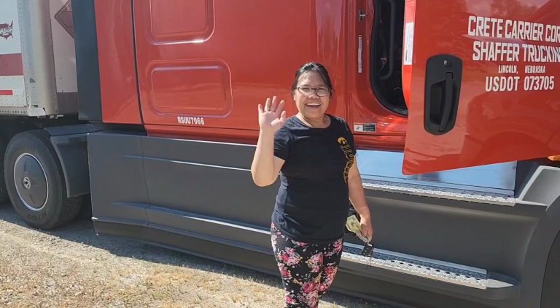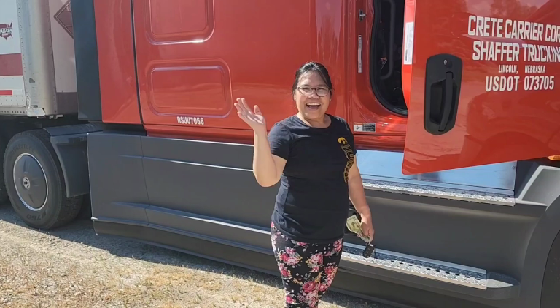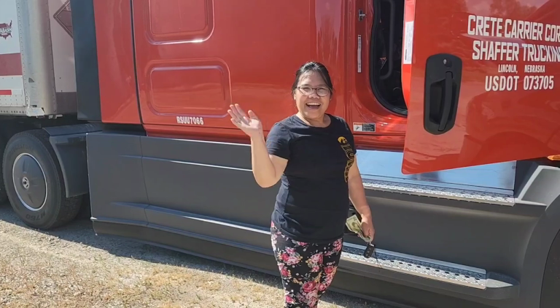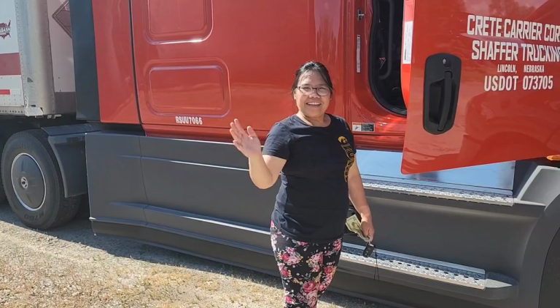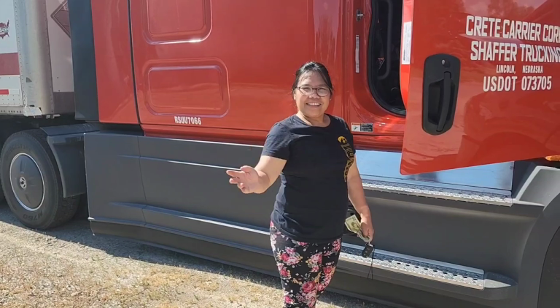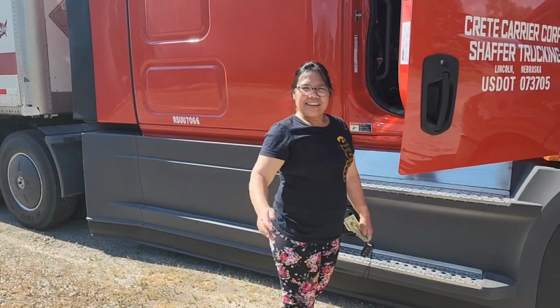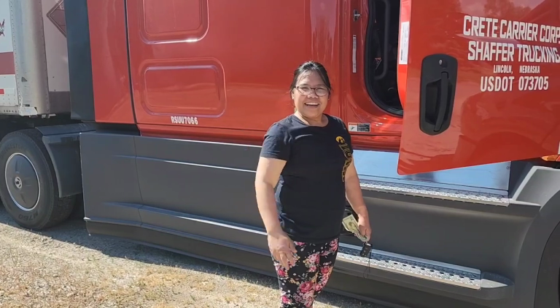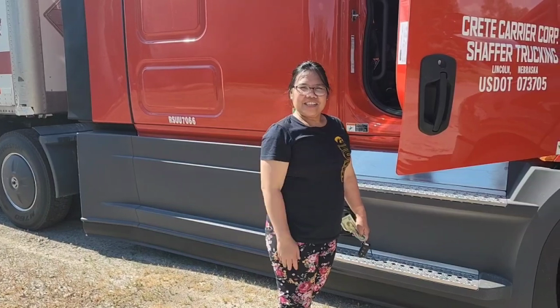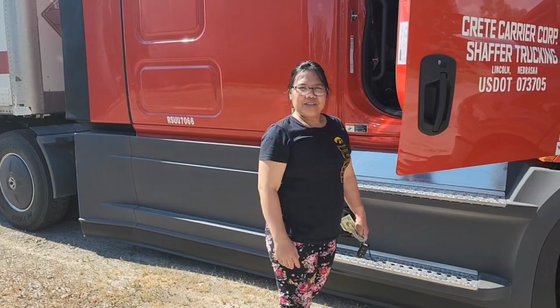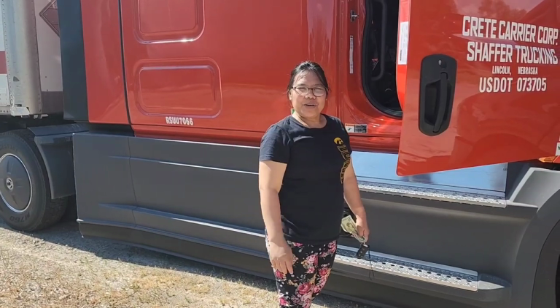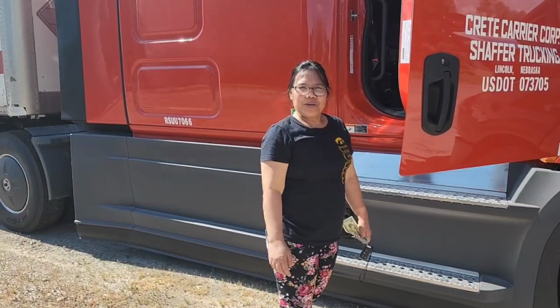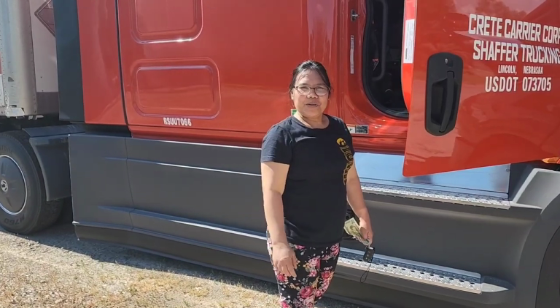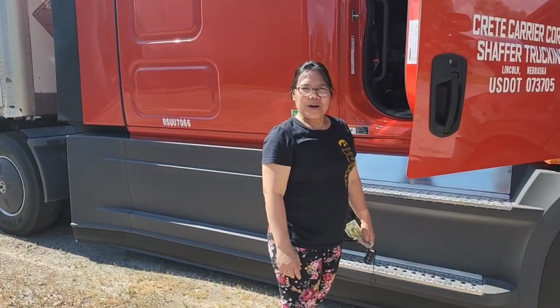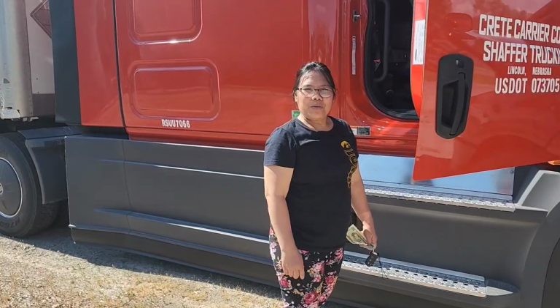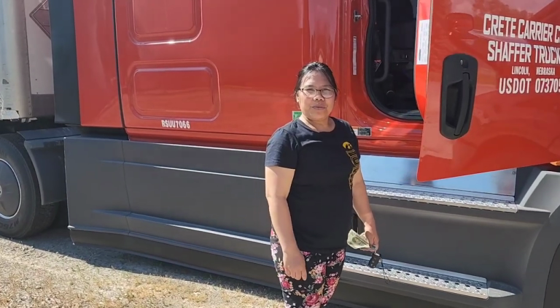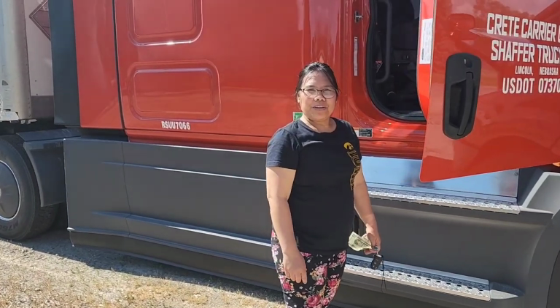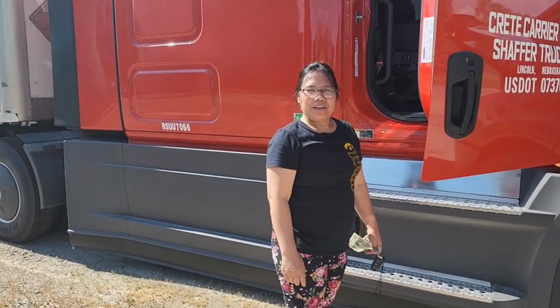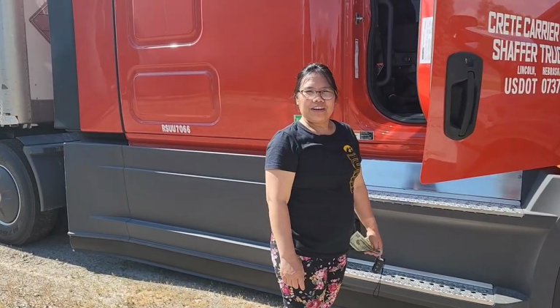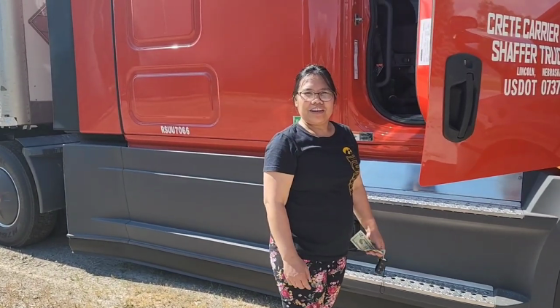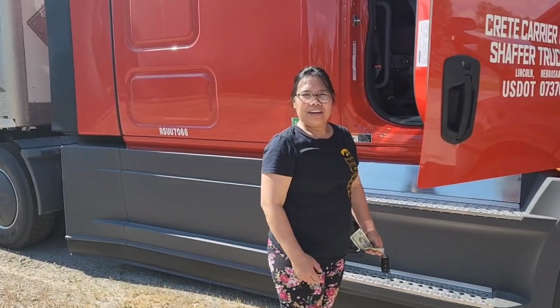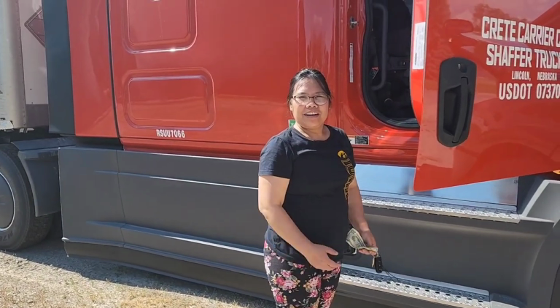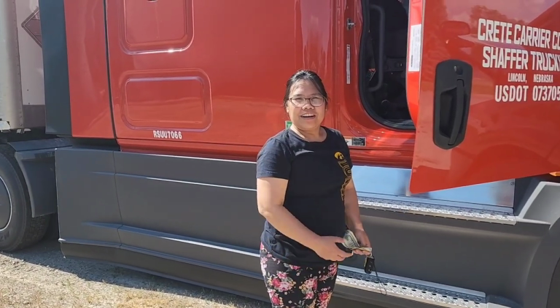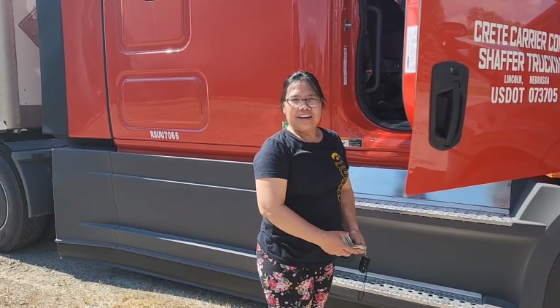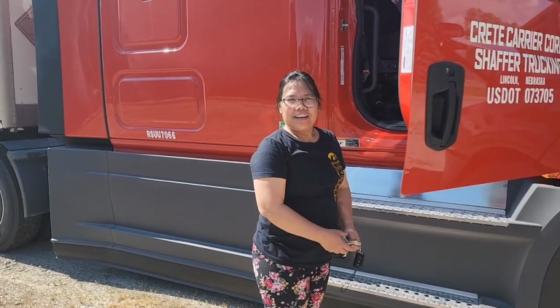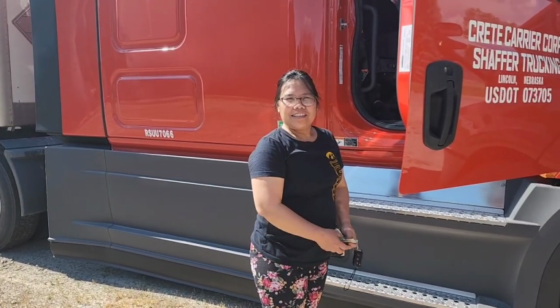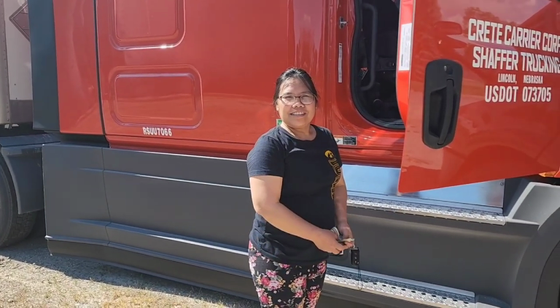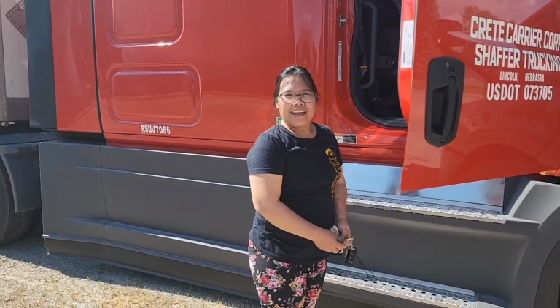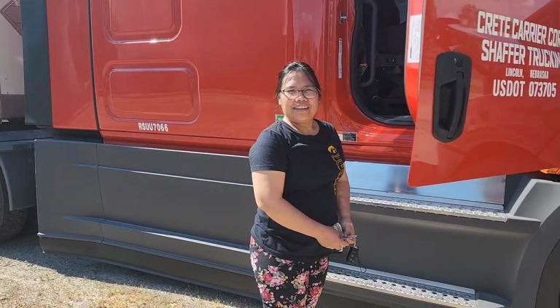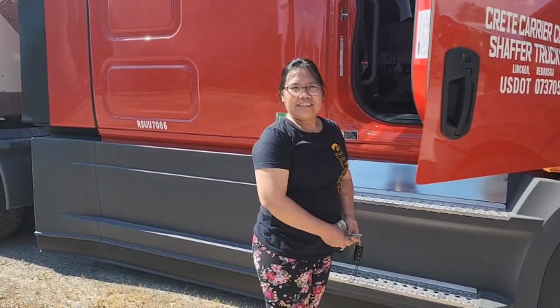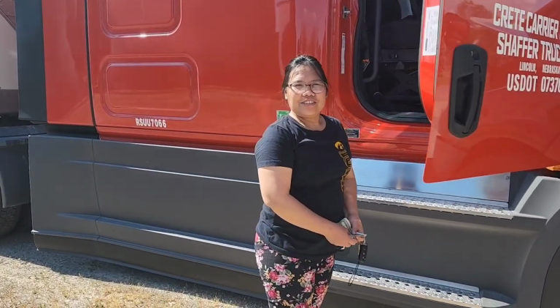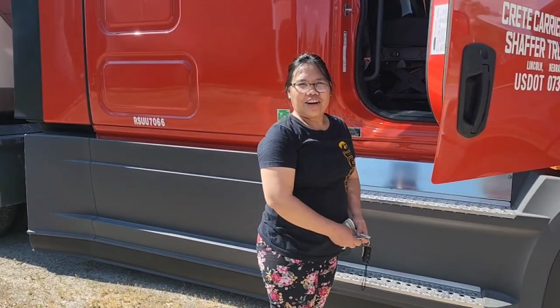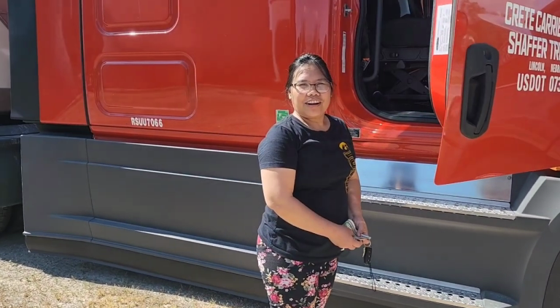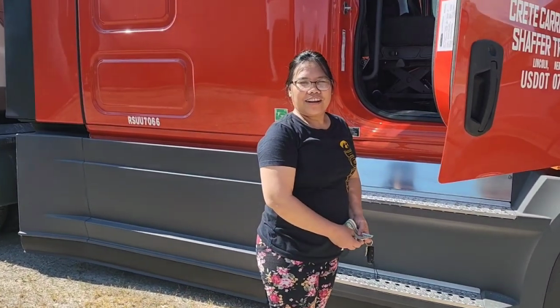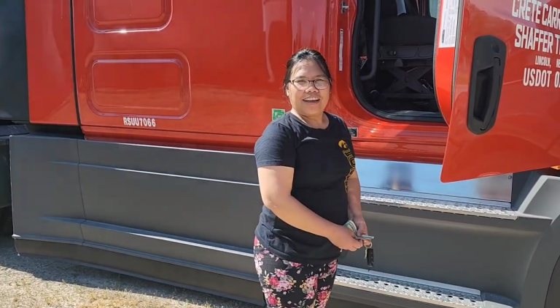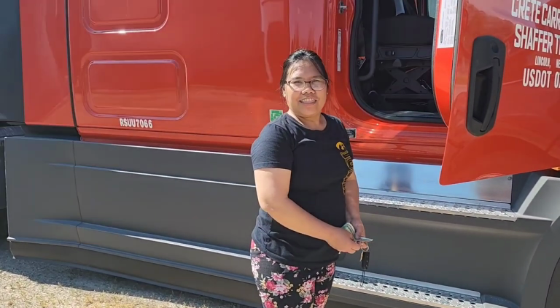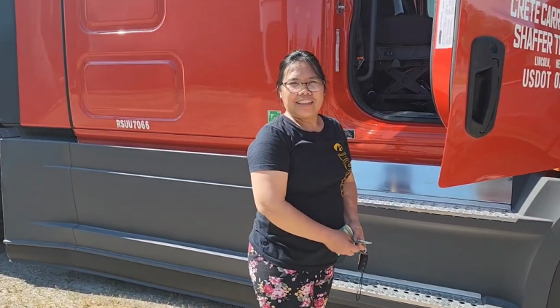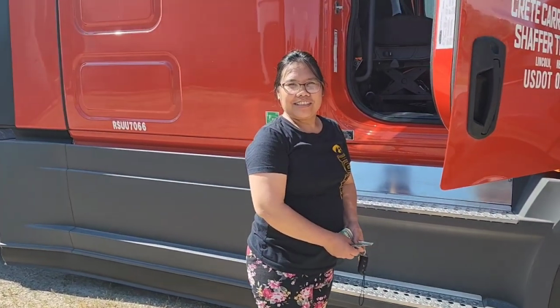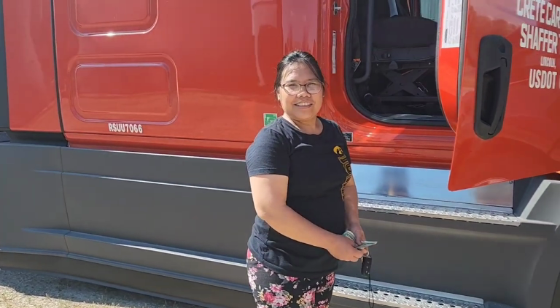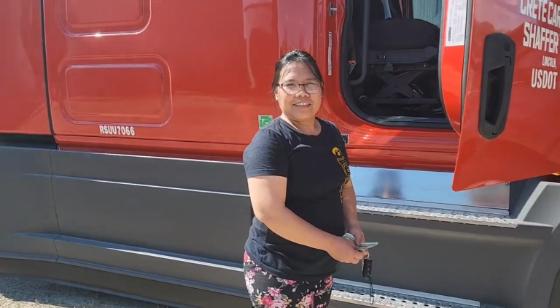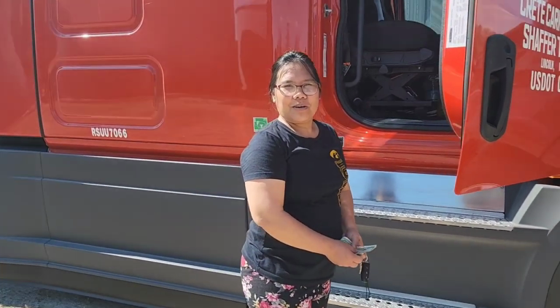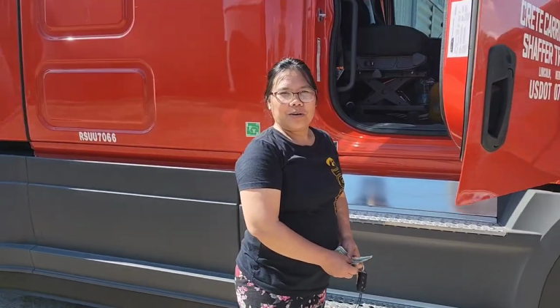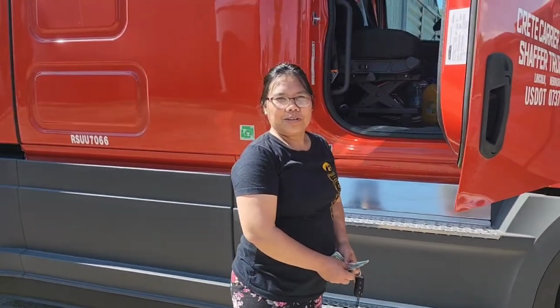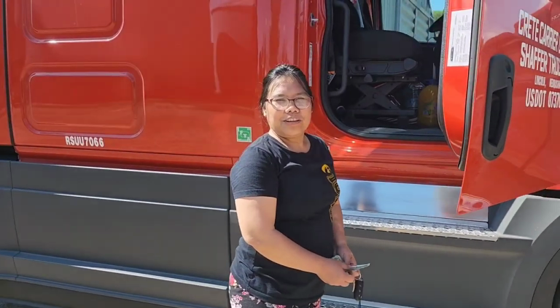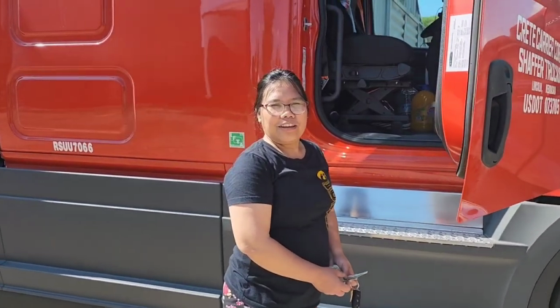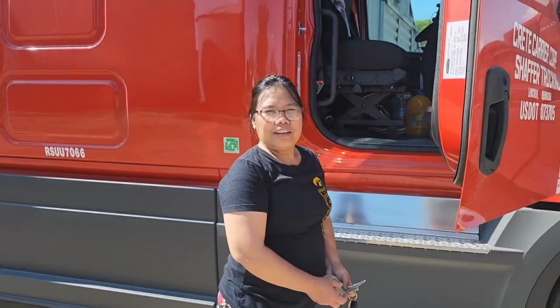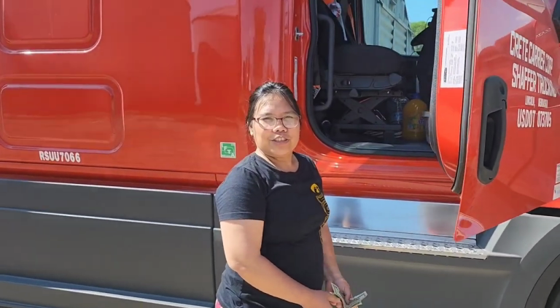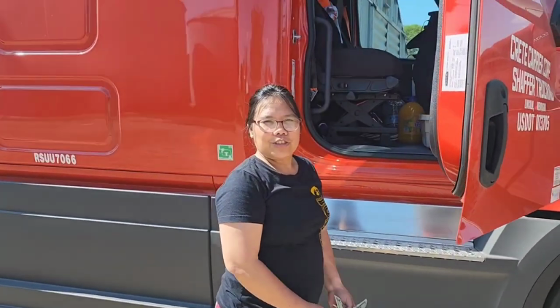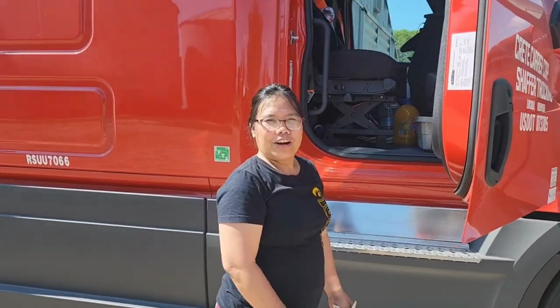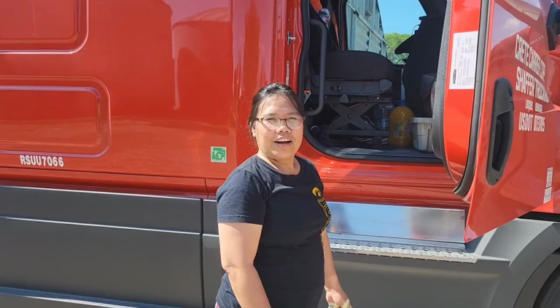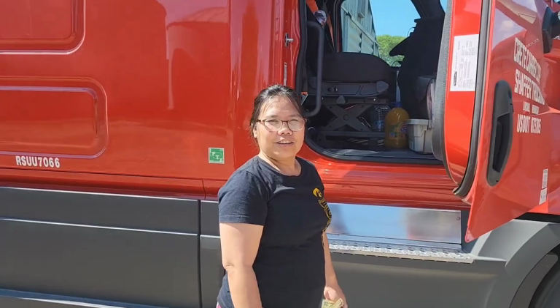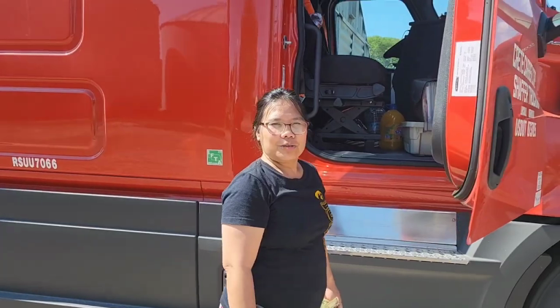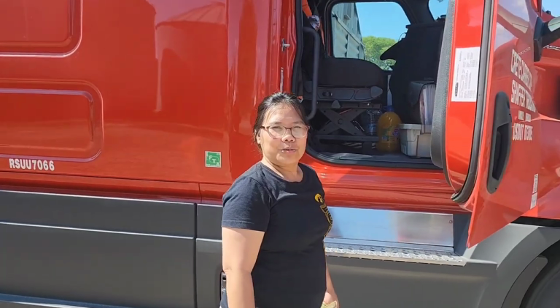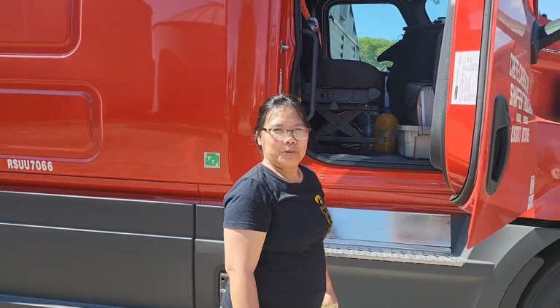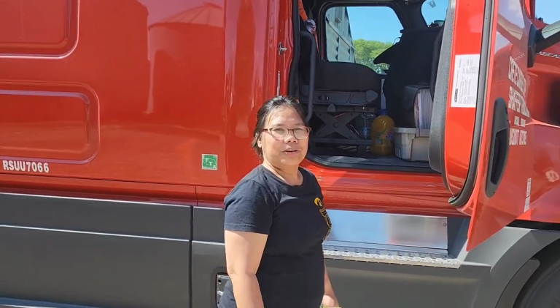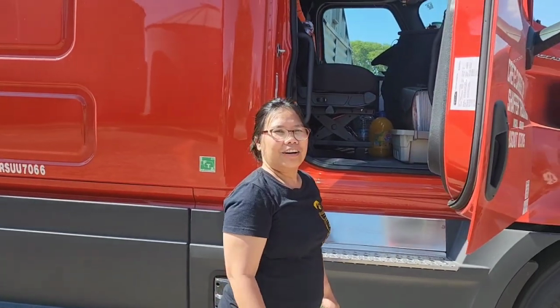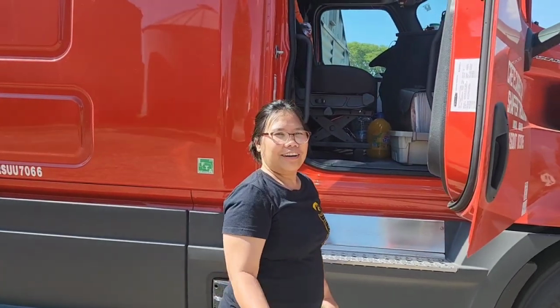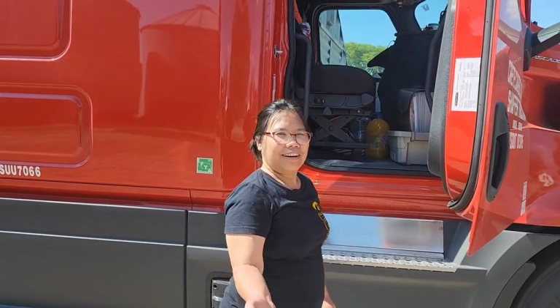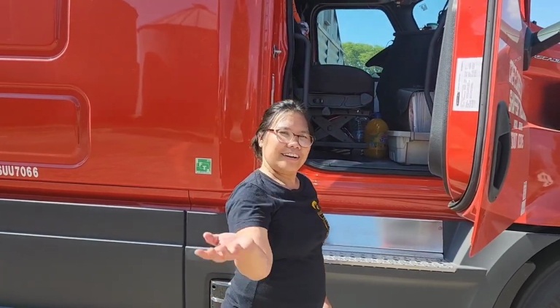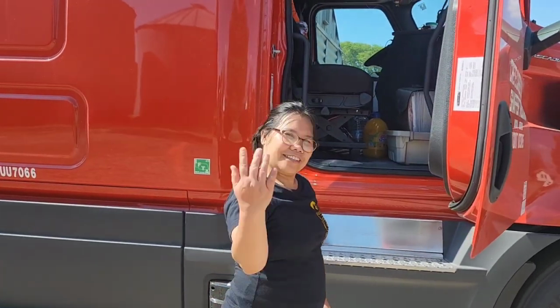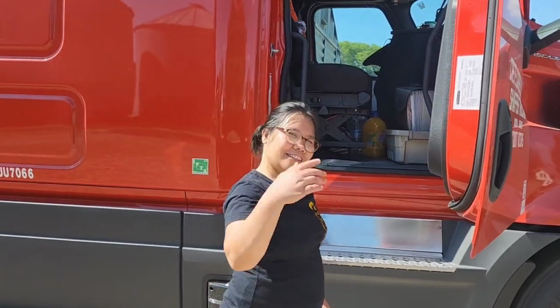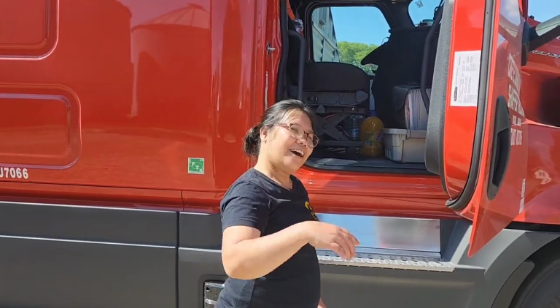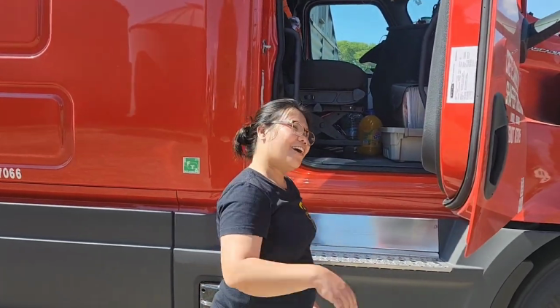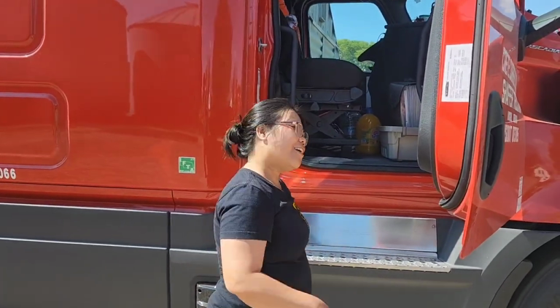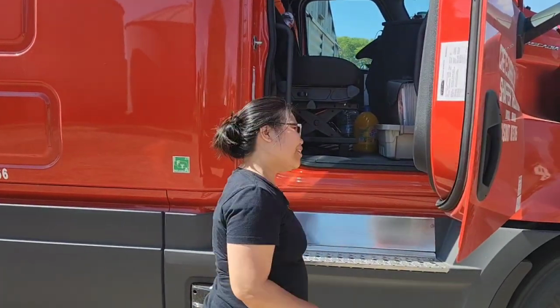Hi guys, I'm going to show you the inside of the truck. This is called the truck tour — let's go!